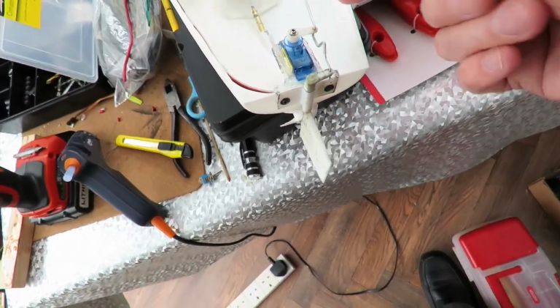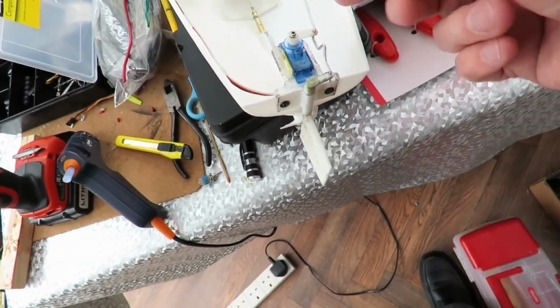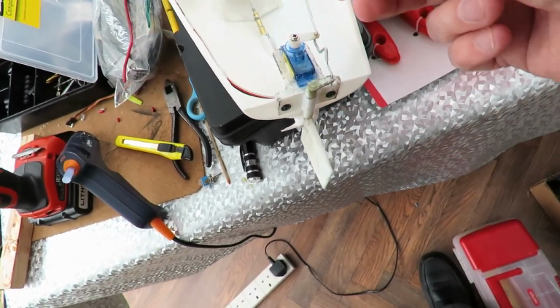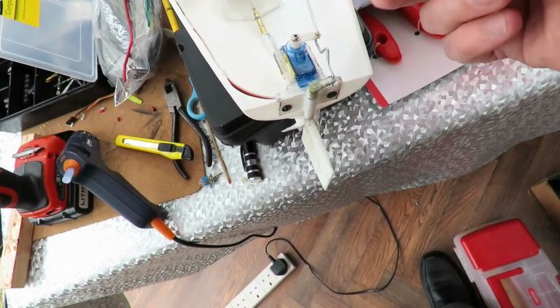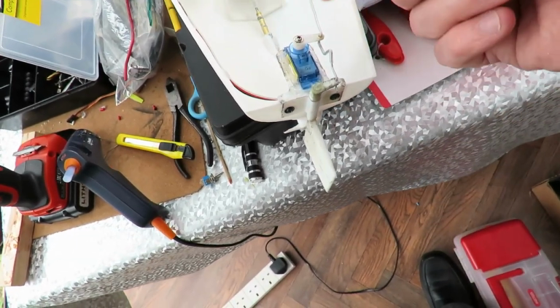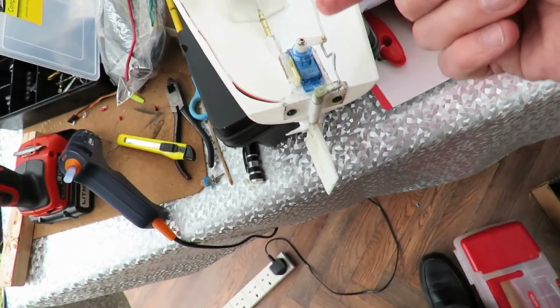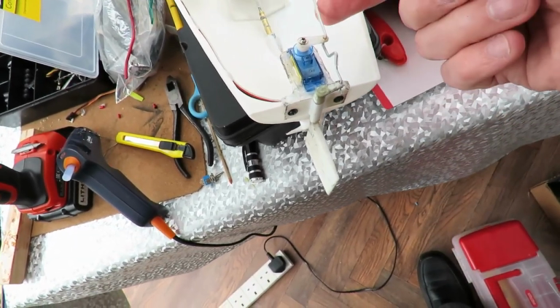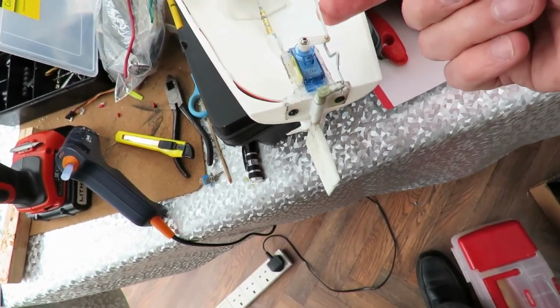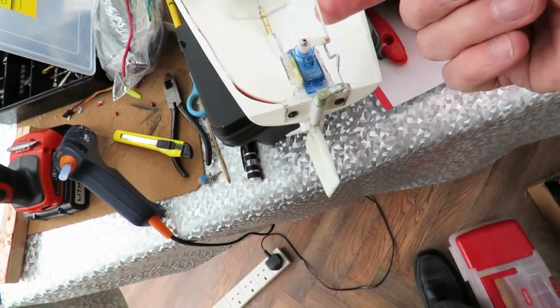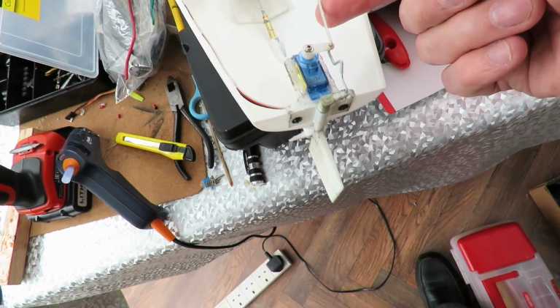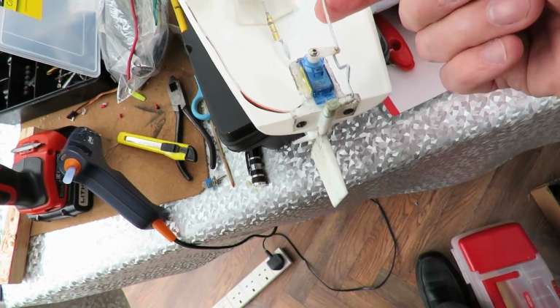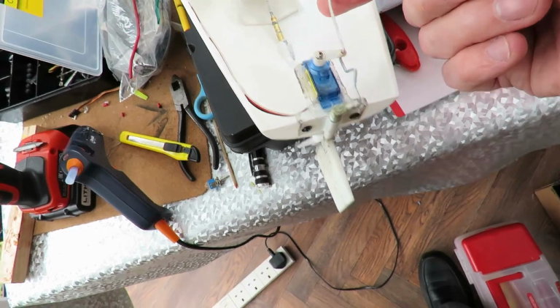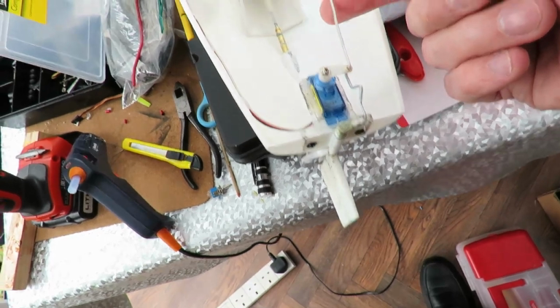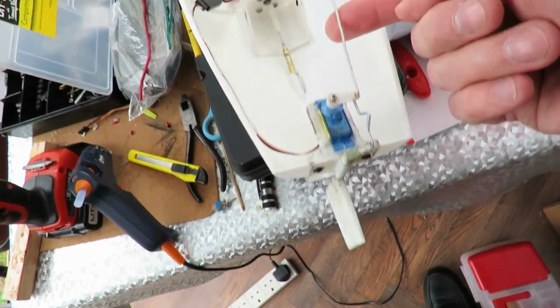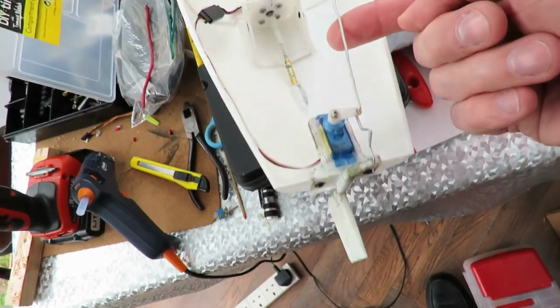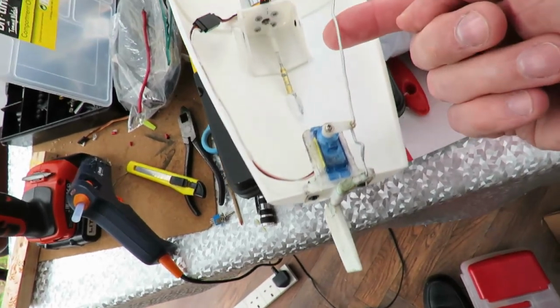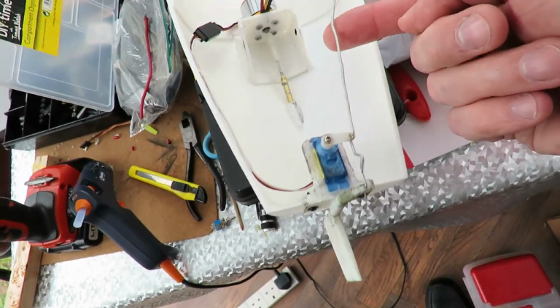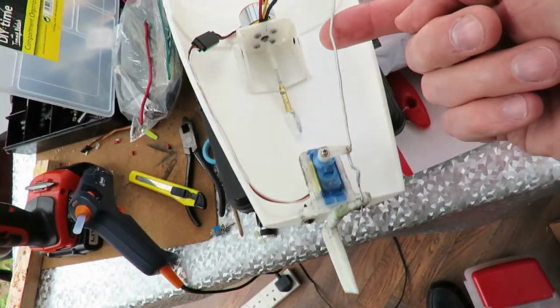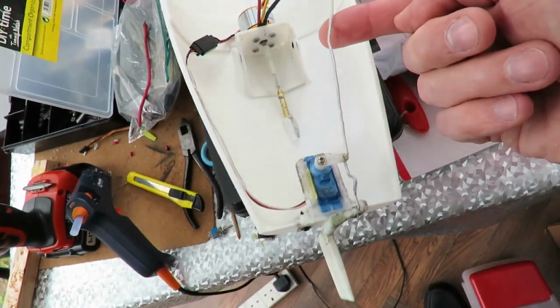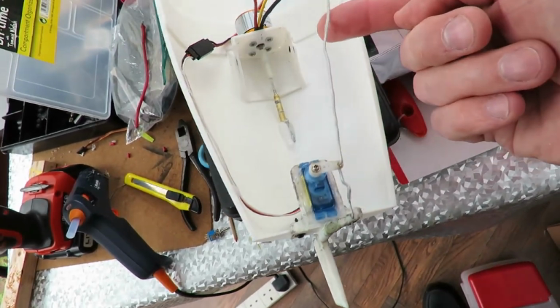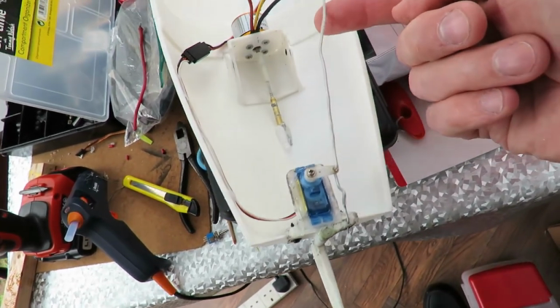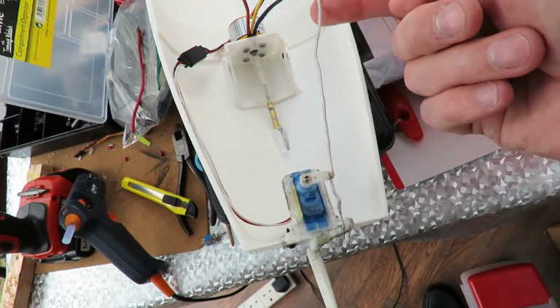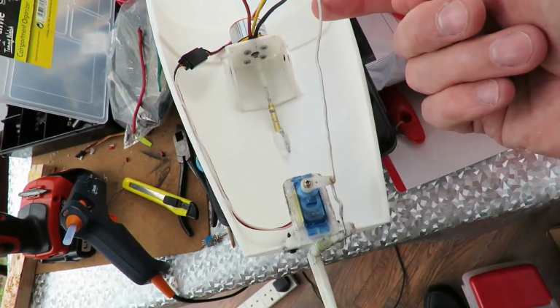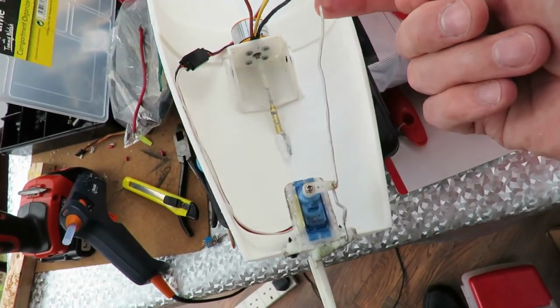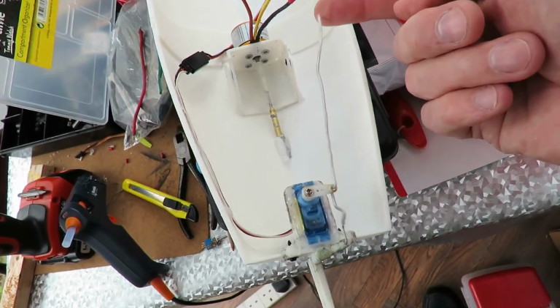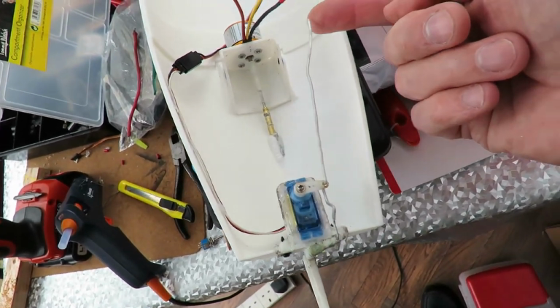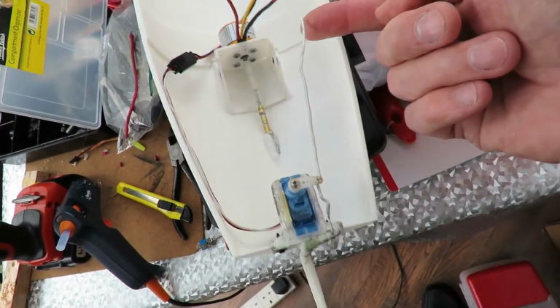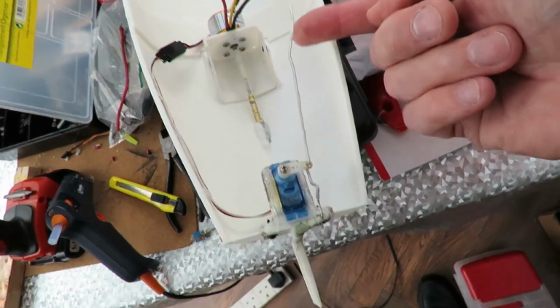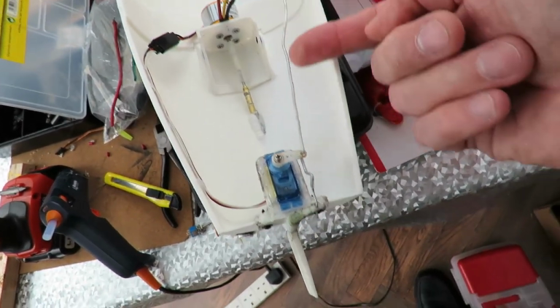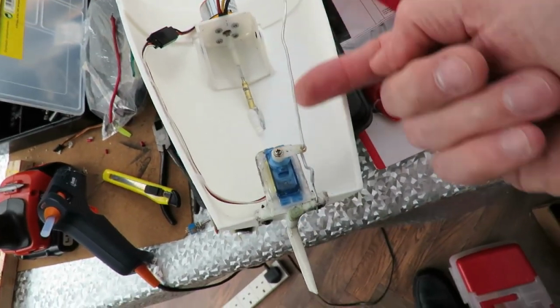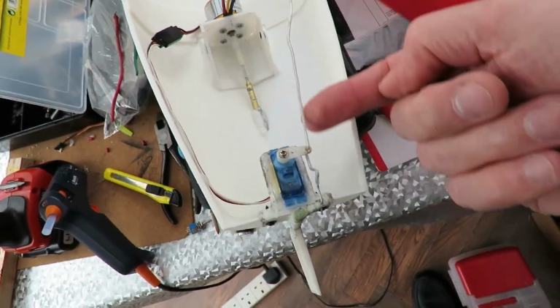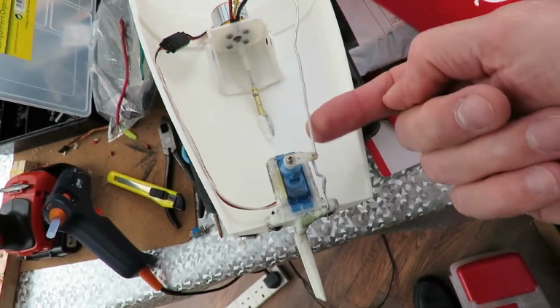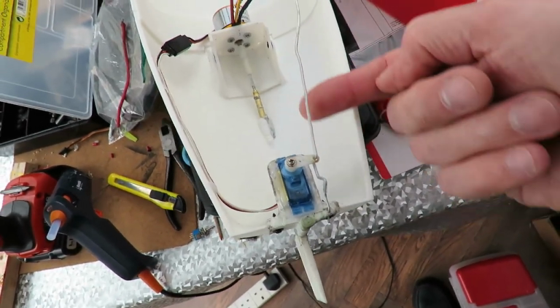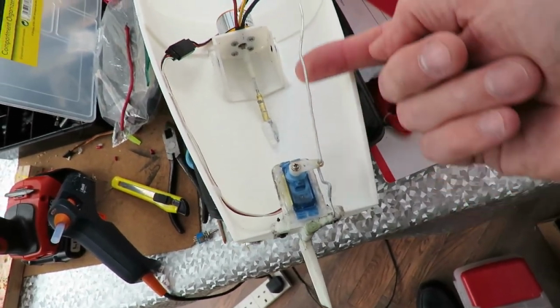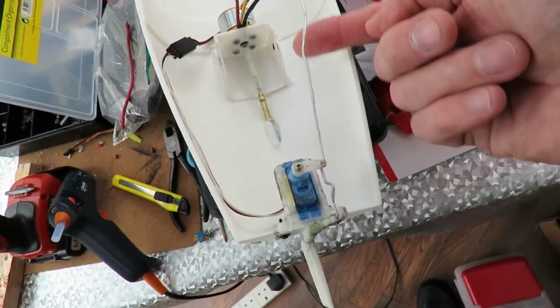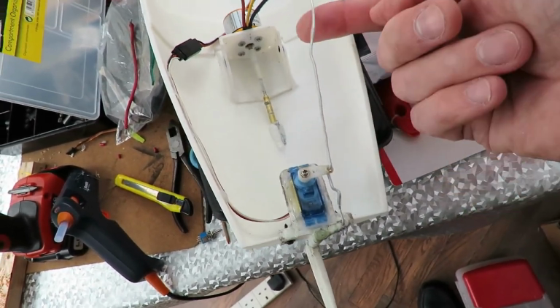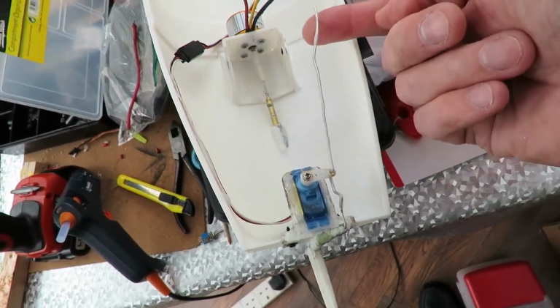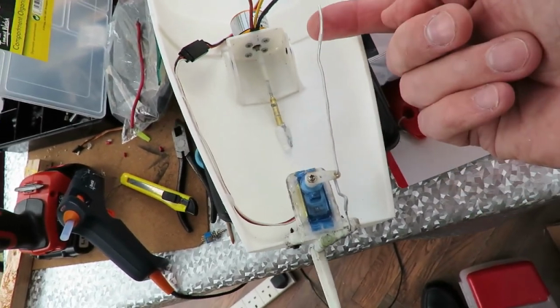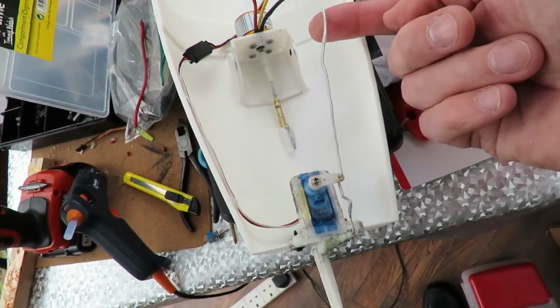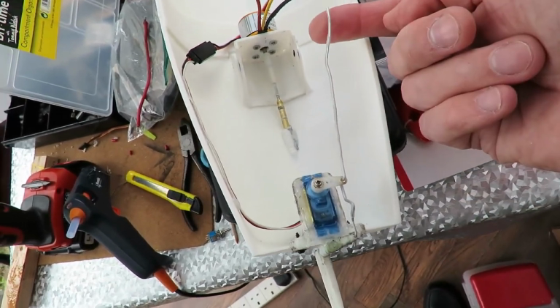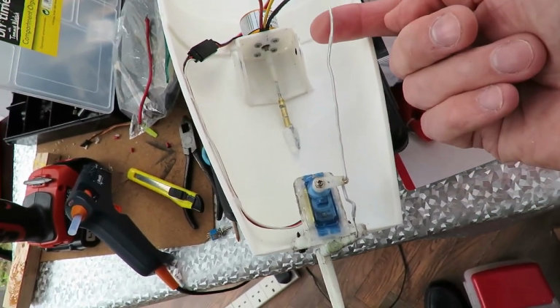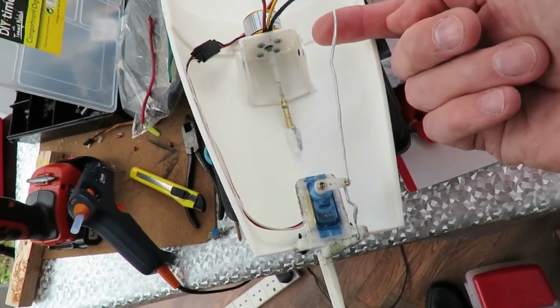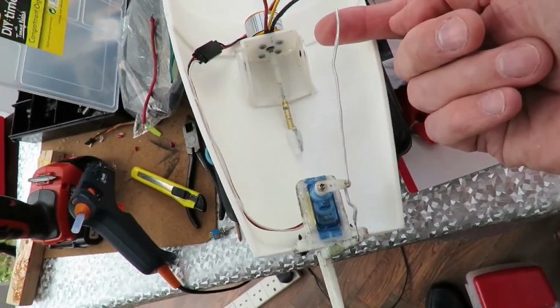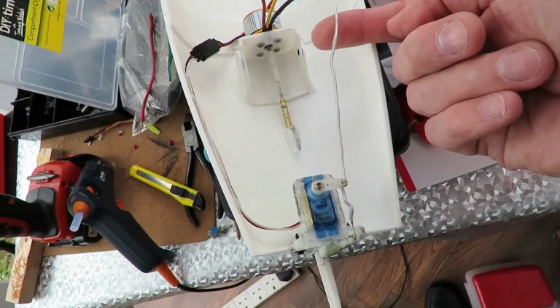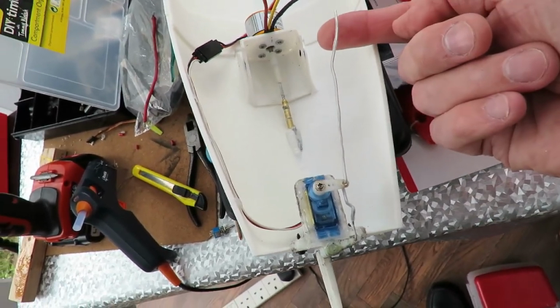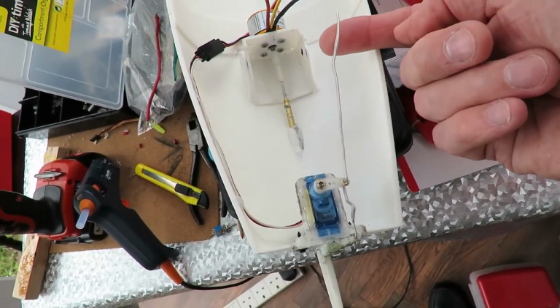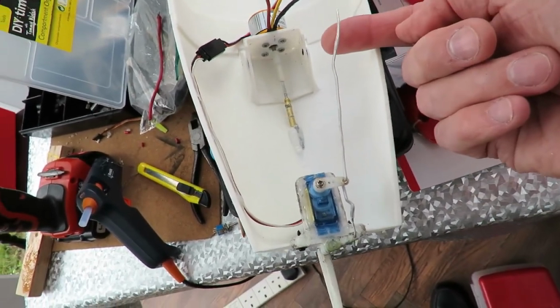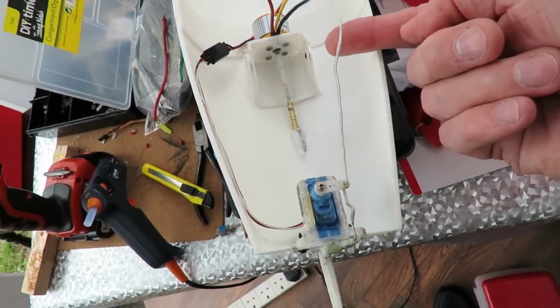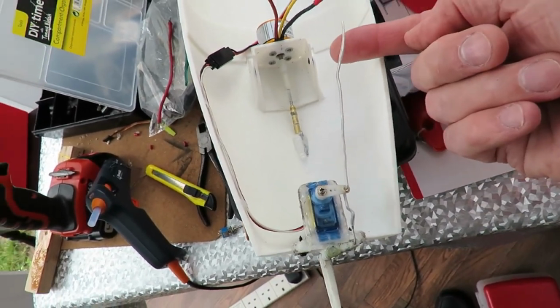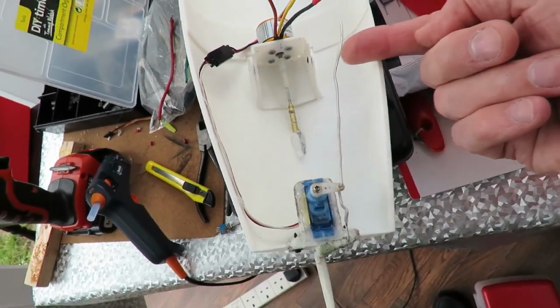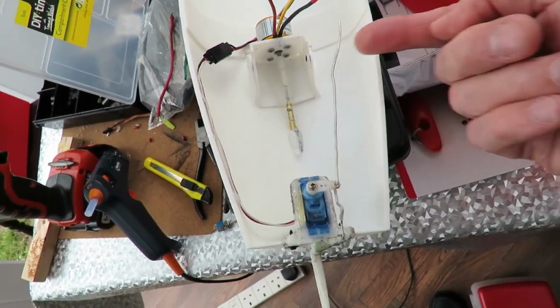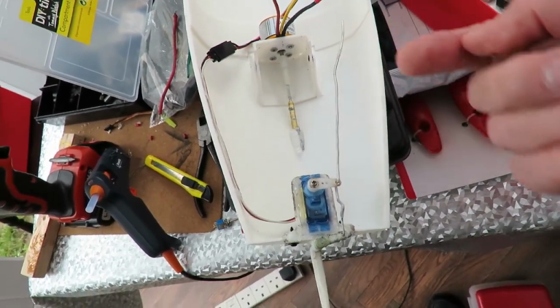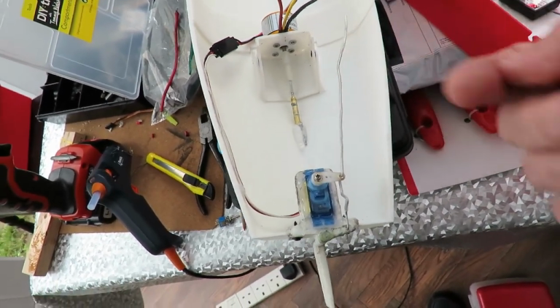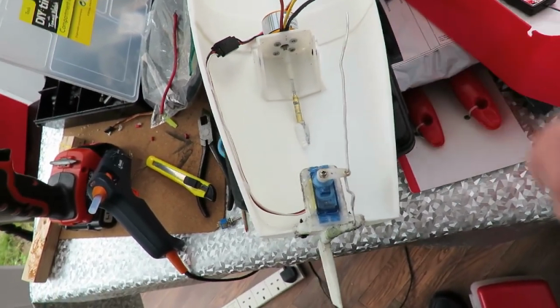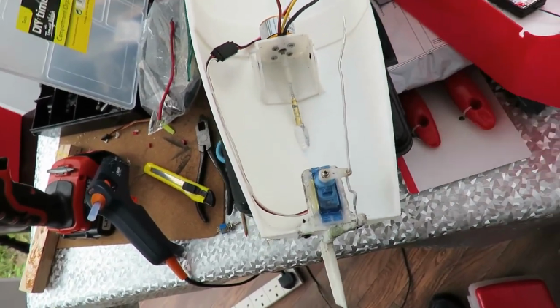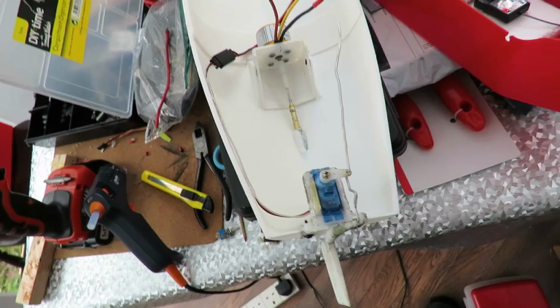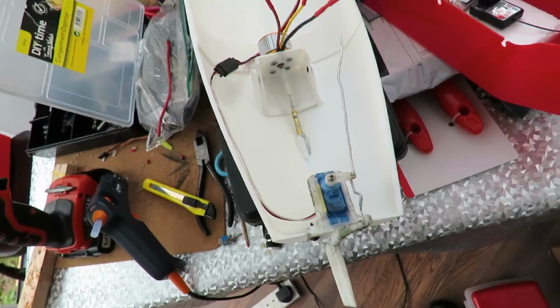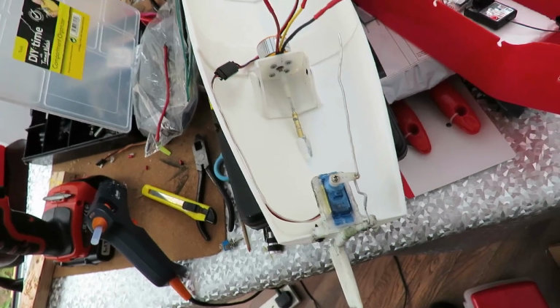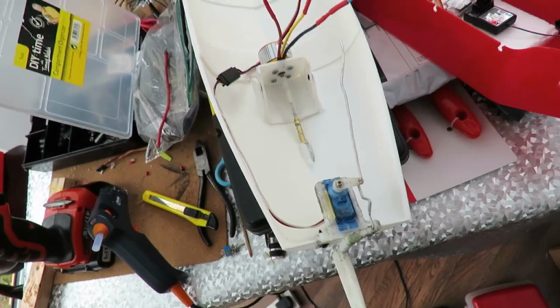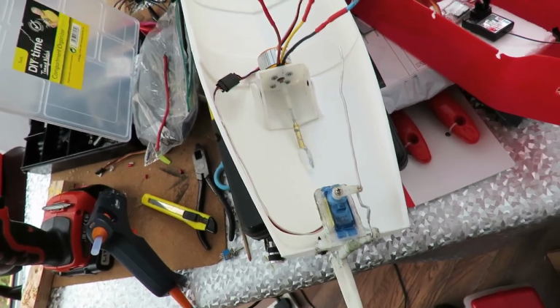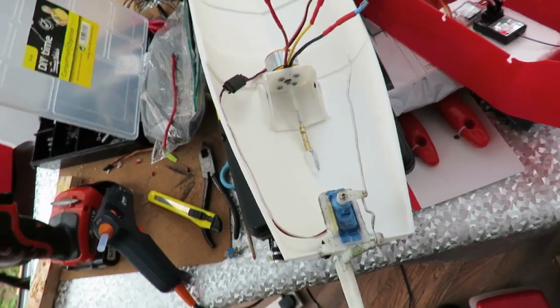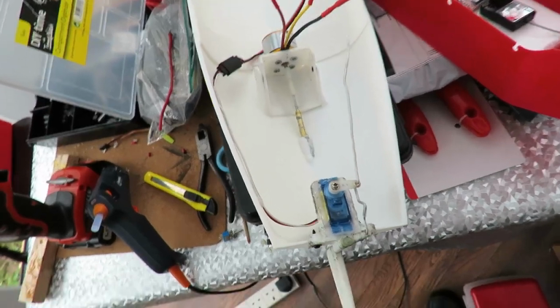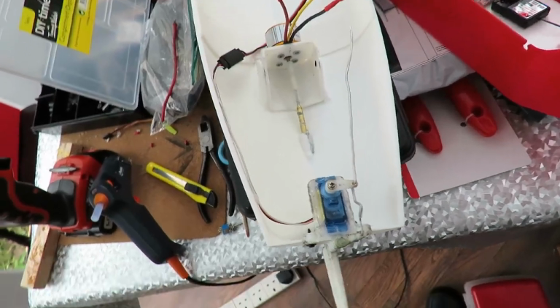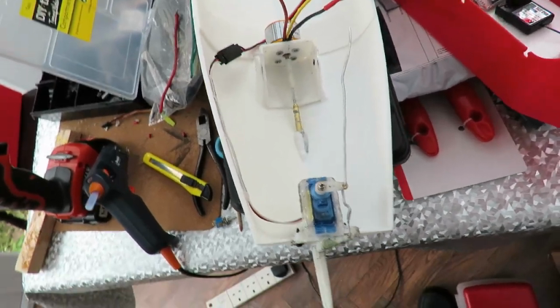You may notice I've got rather a long bit of excess wire sticking out here. That's because I've had an idea.